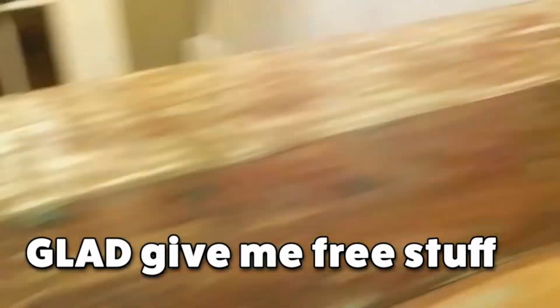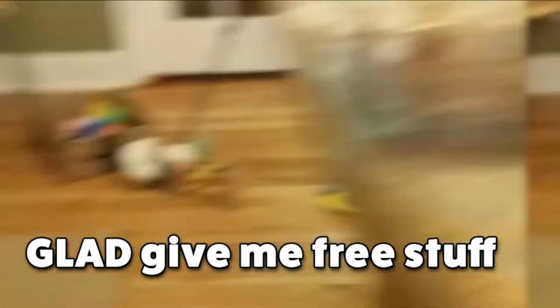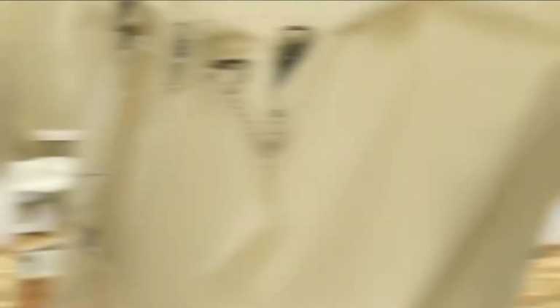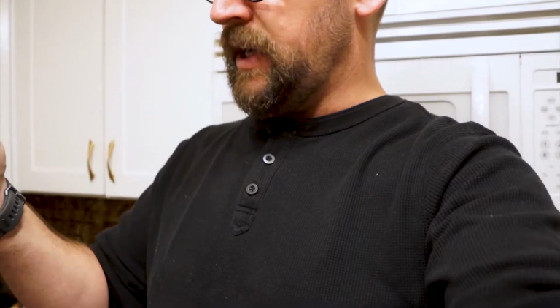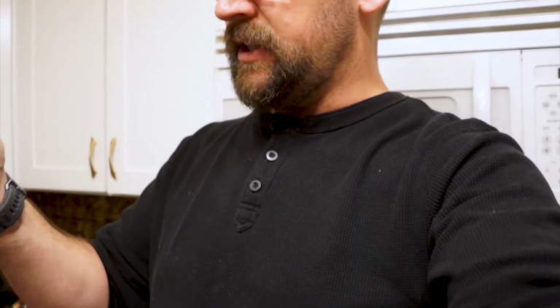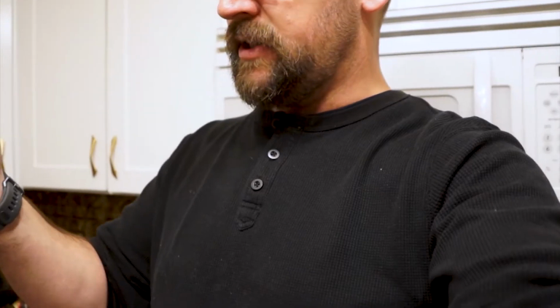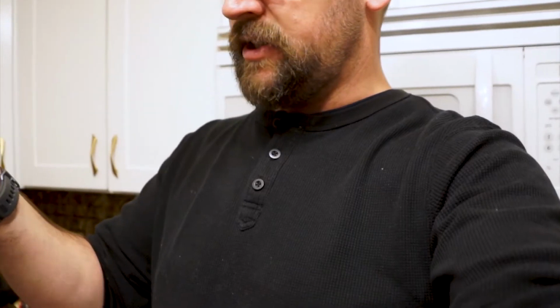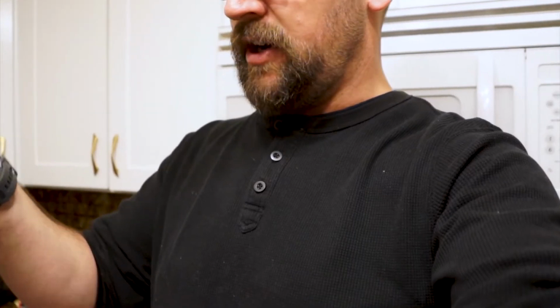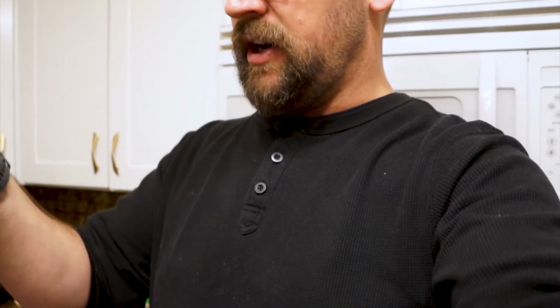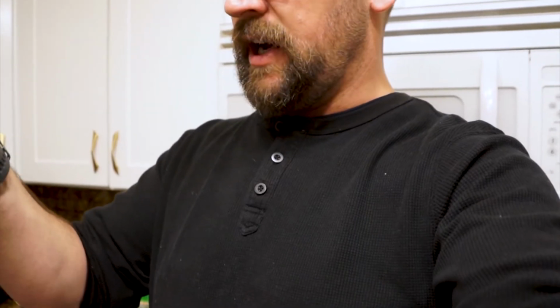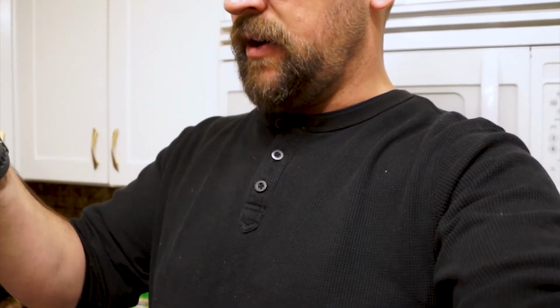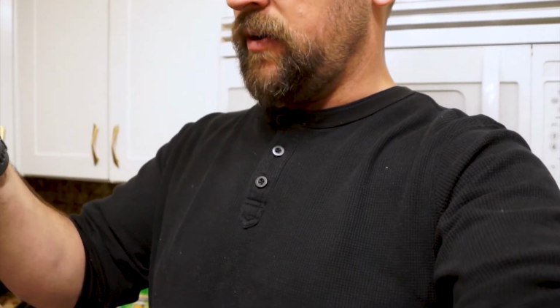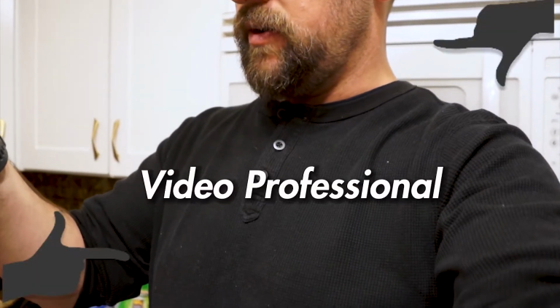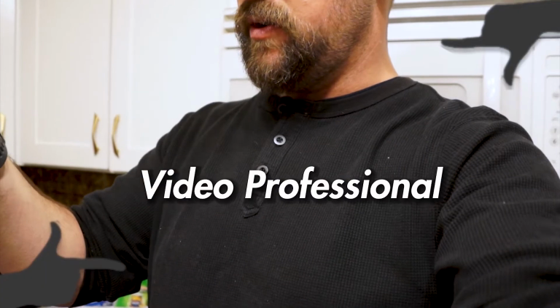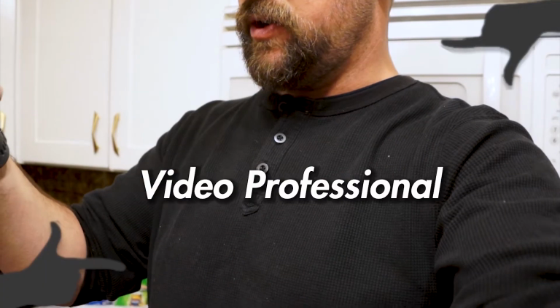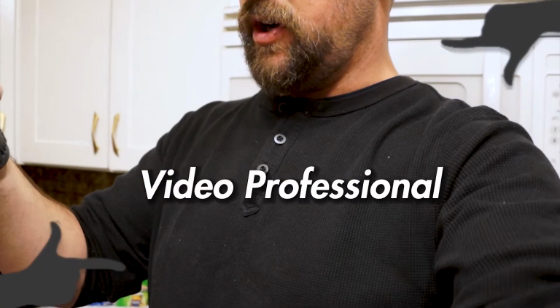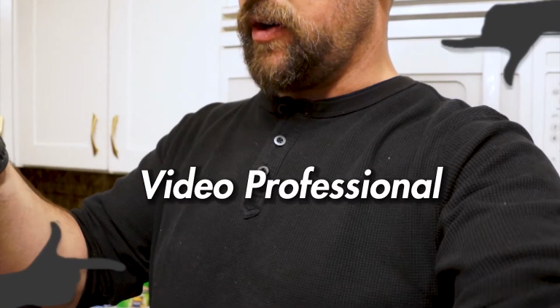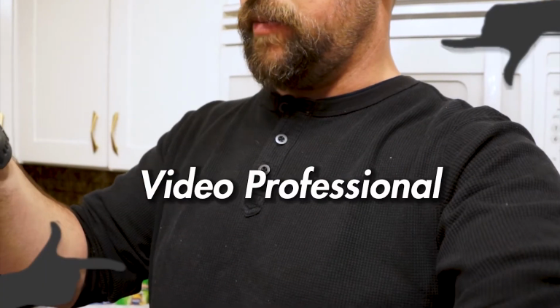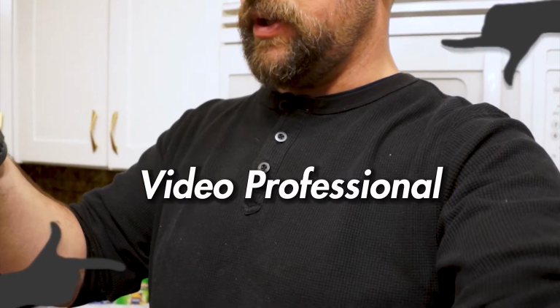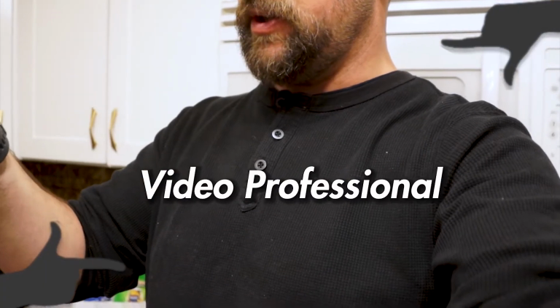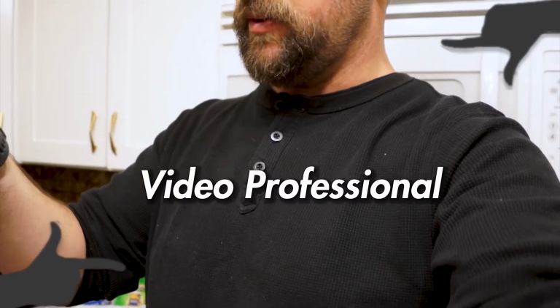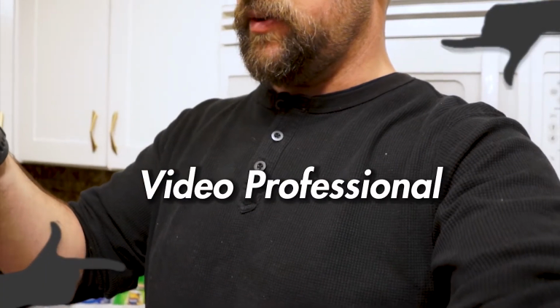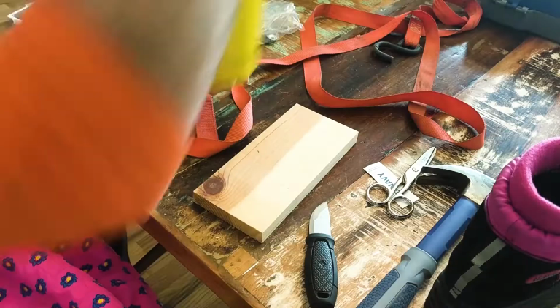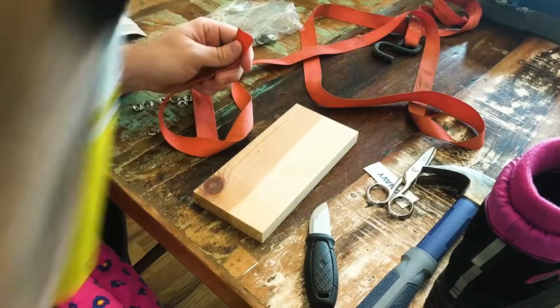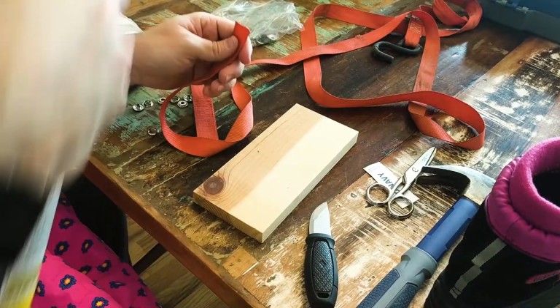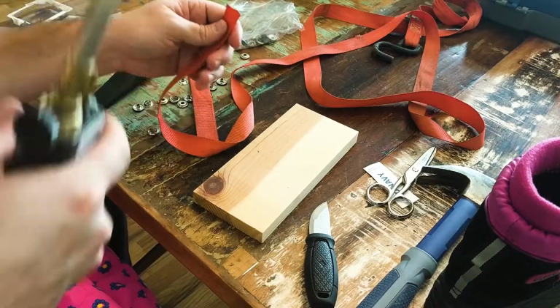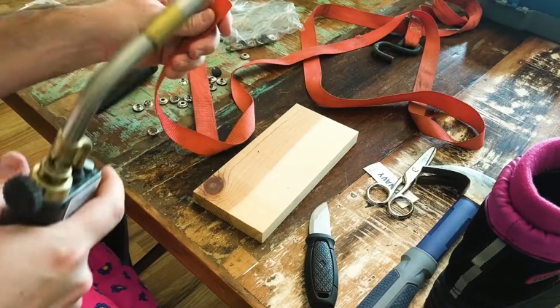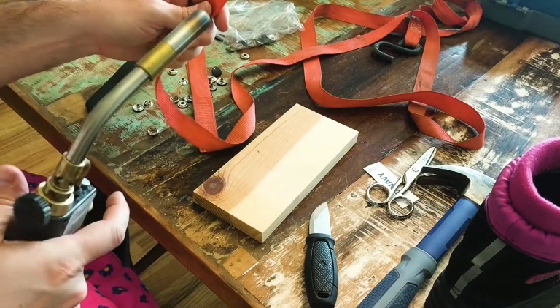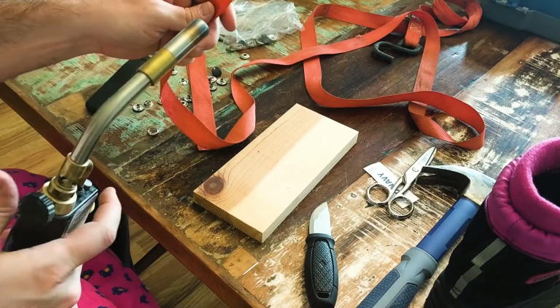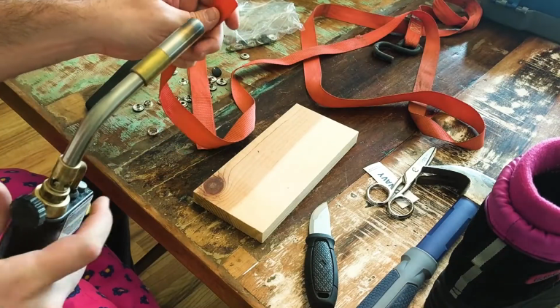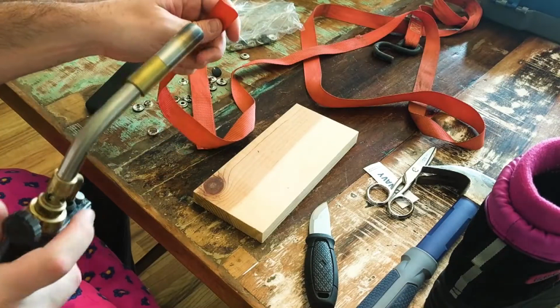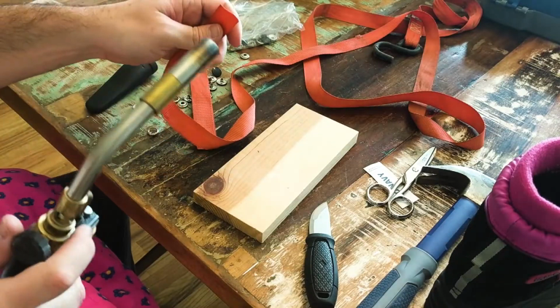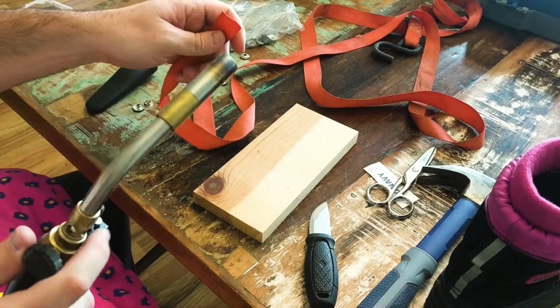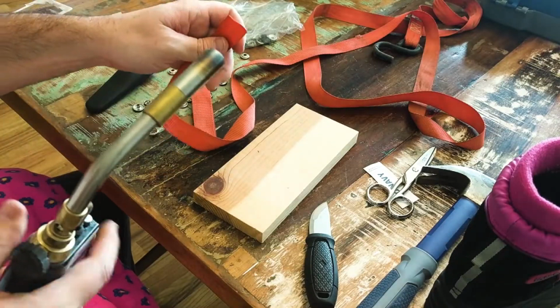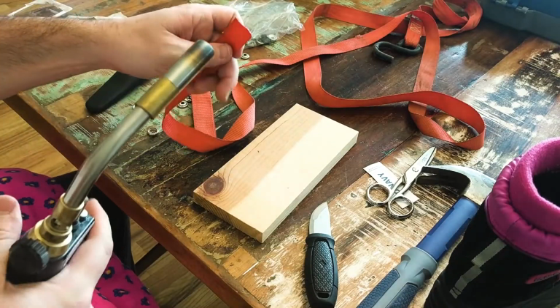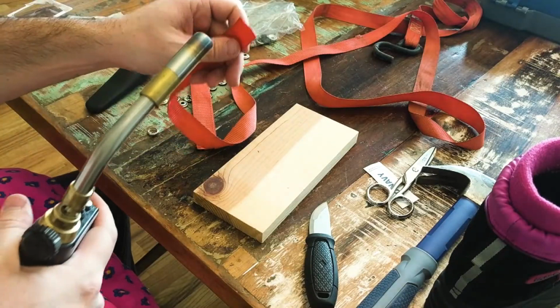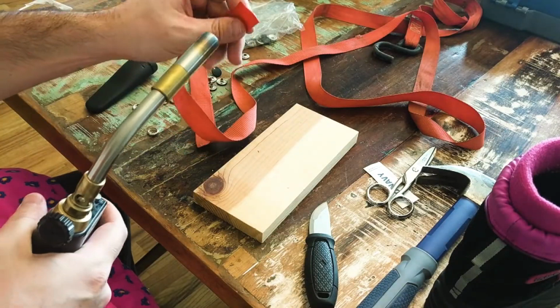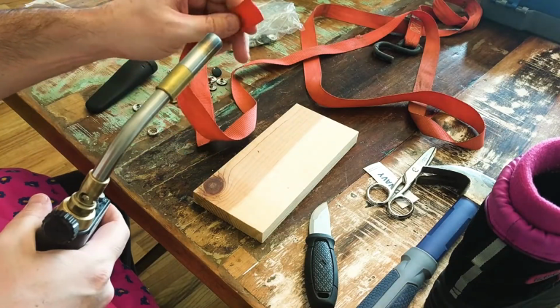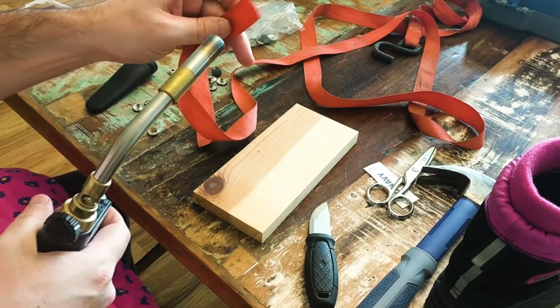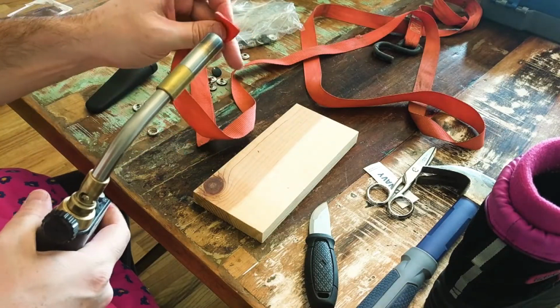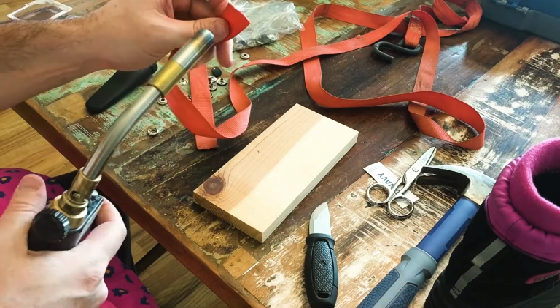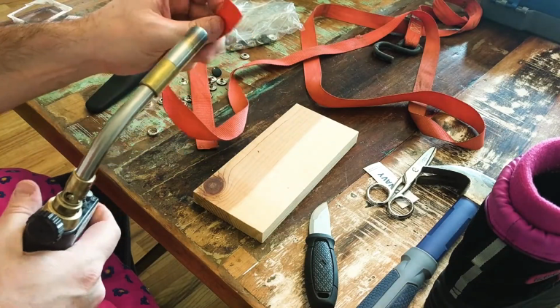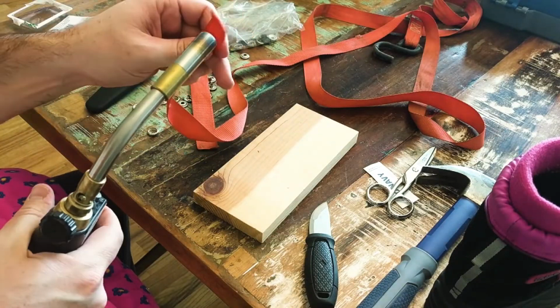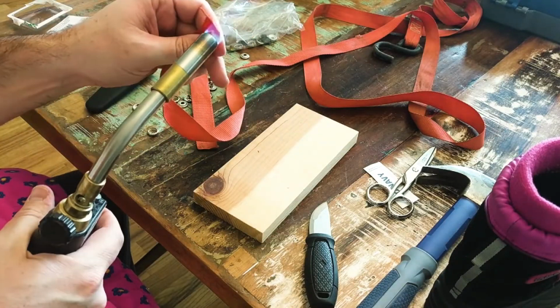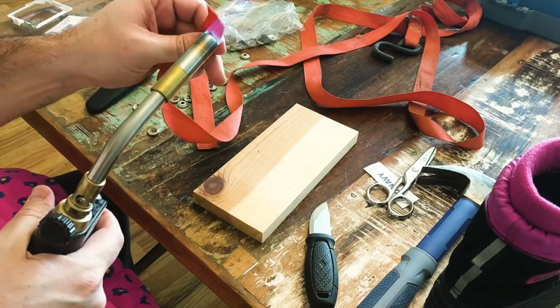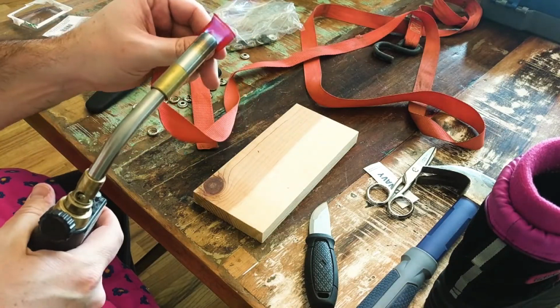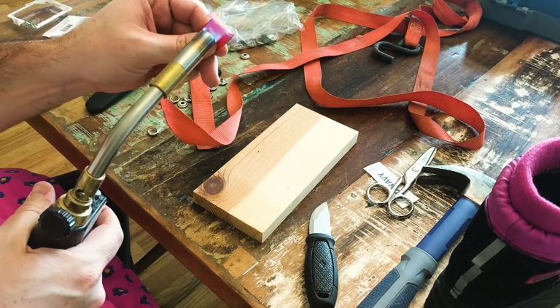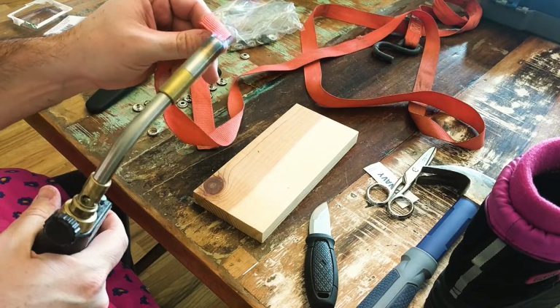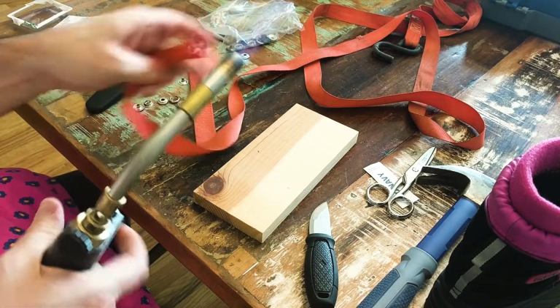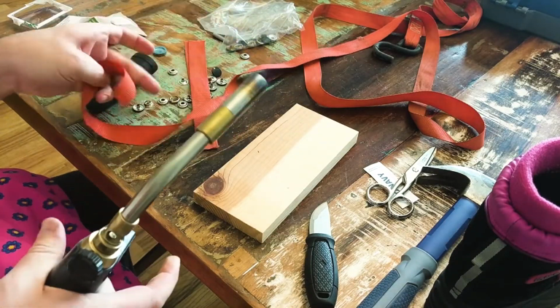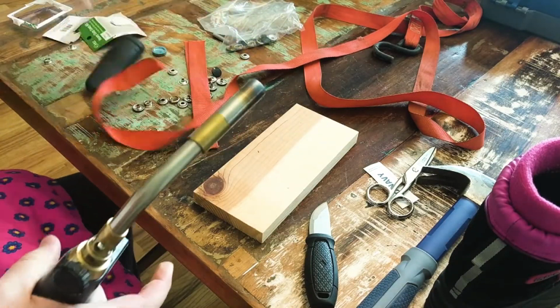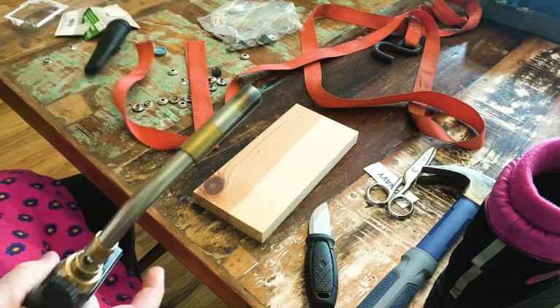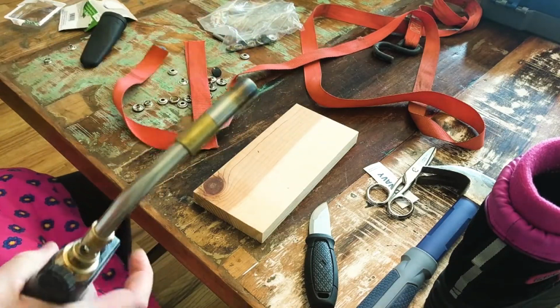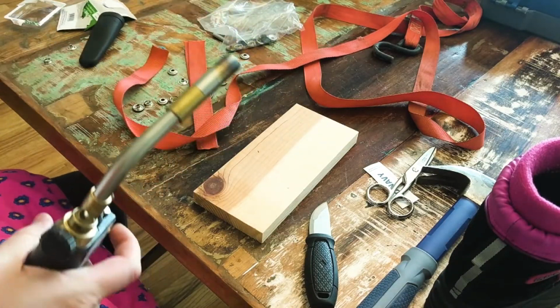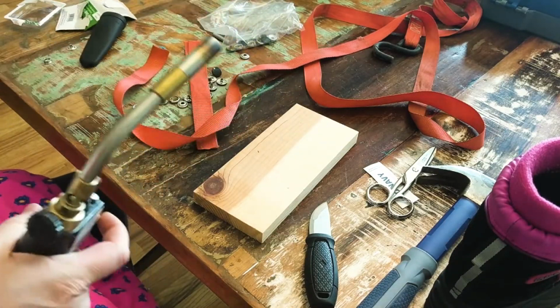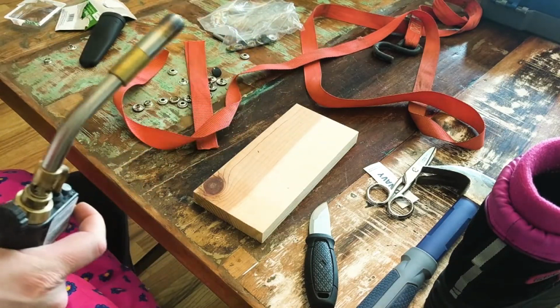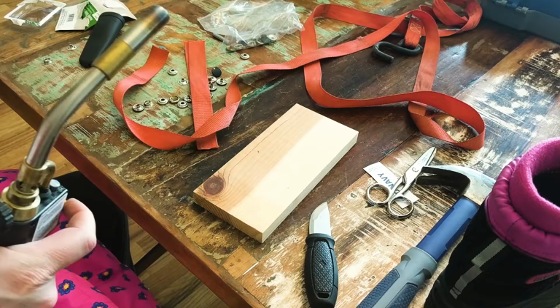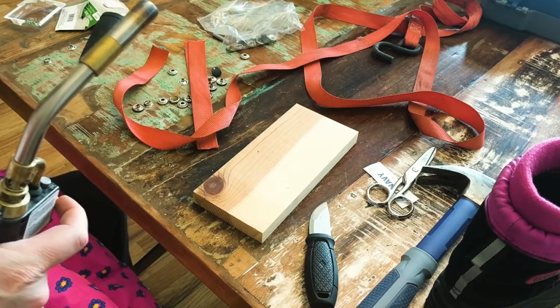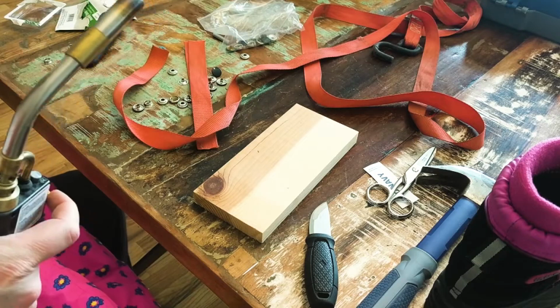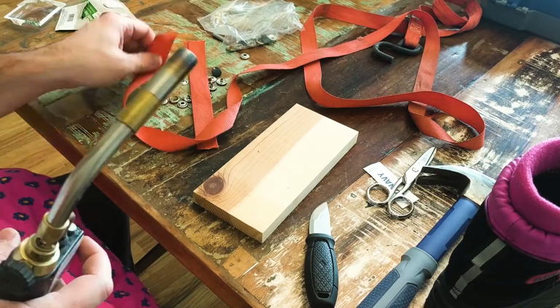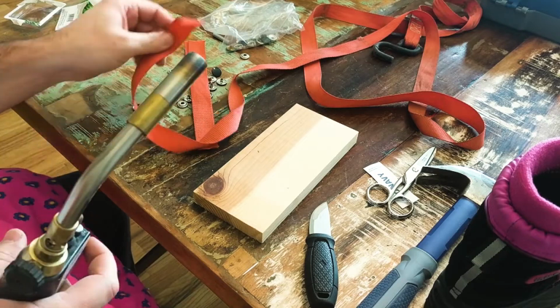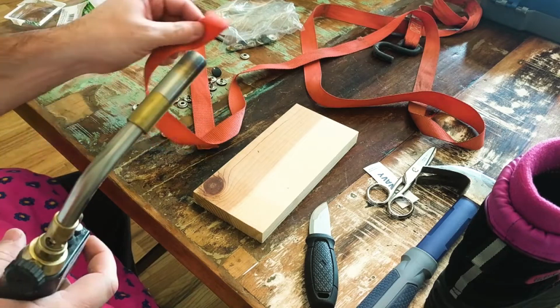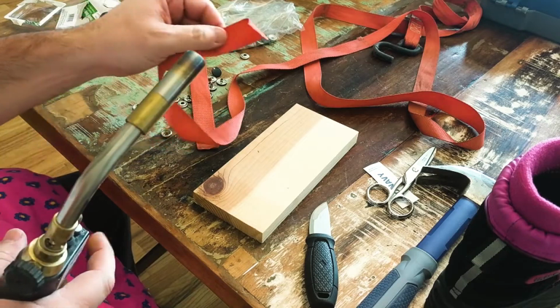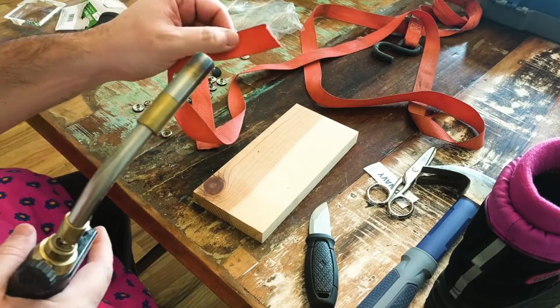These beads start out dark blue. I'm just gonna dust the ends with the torch. Yep.